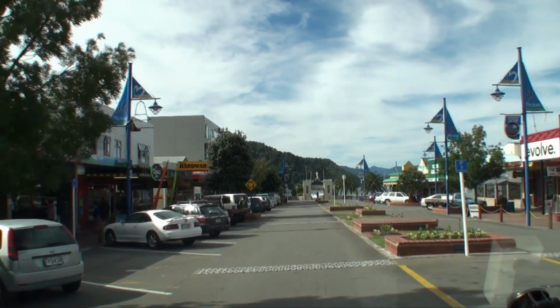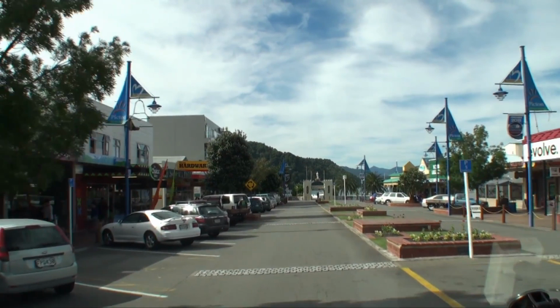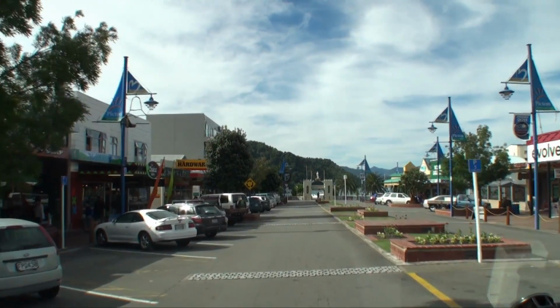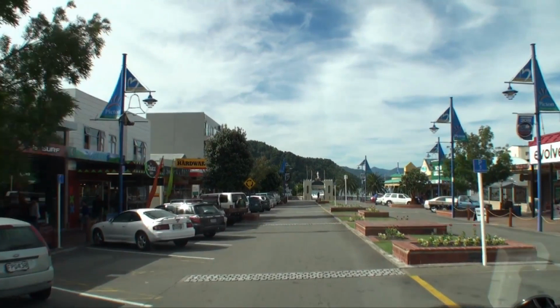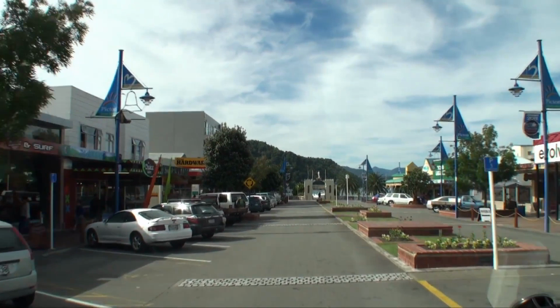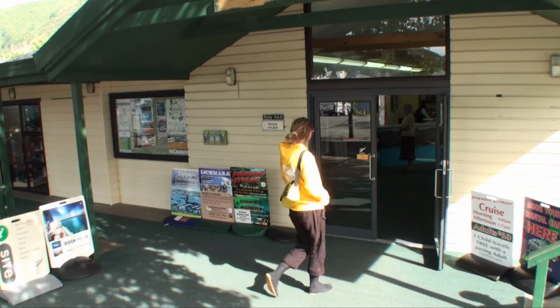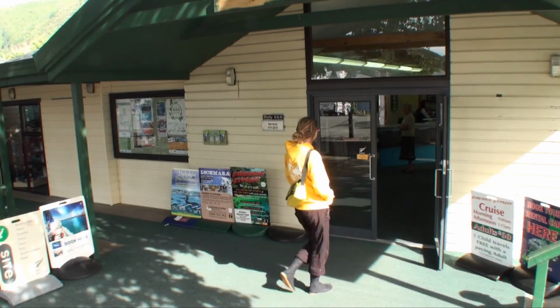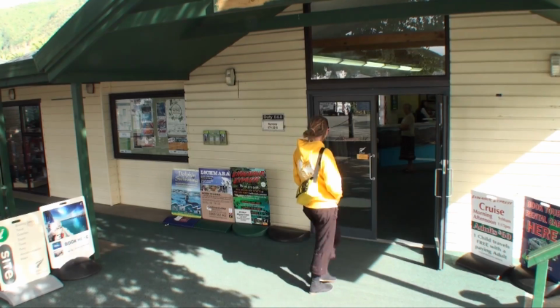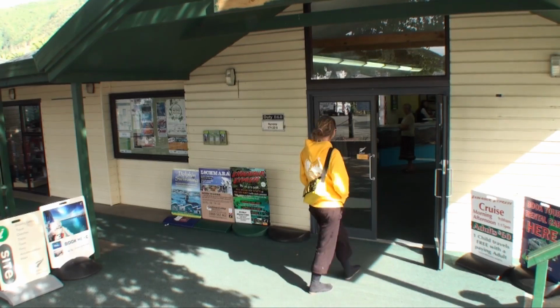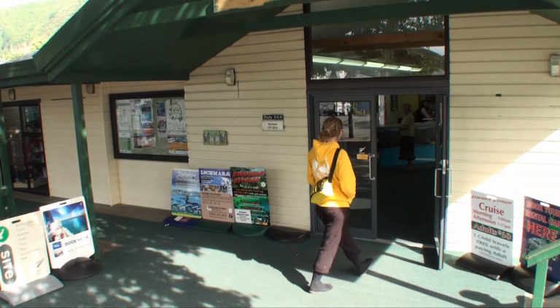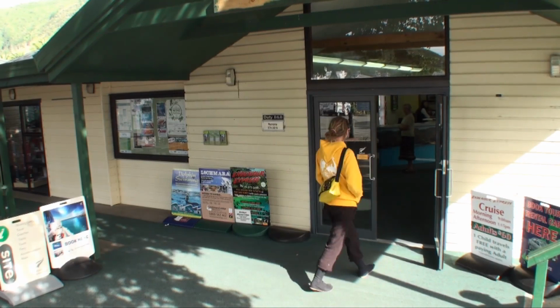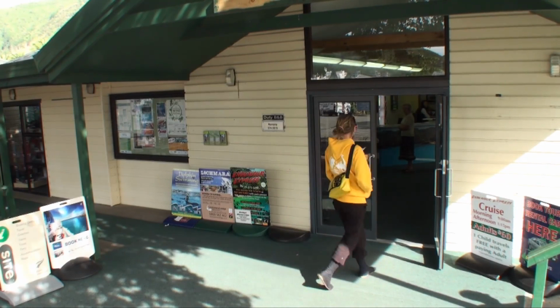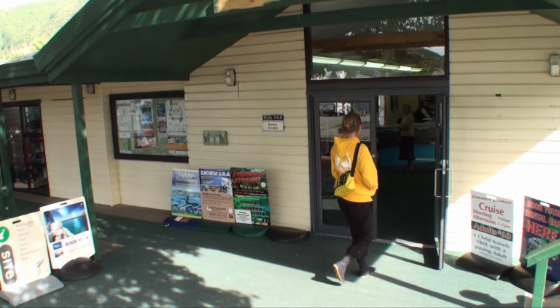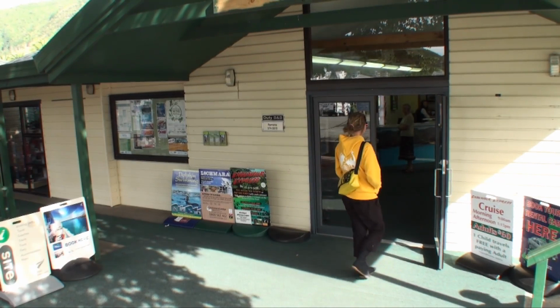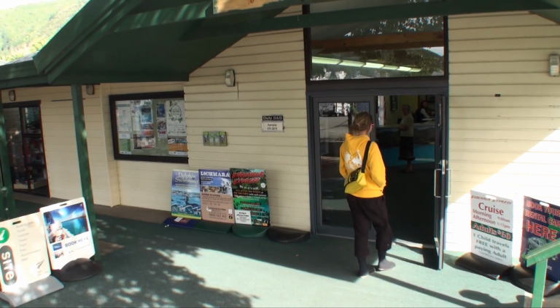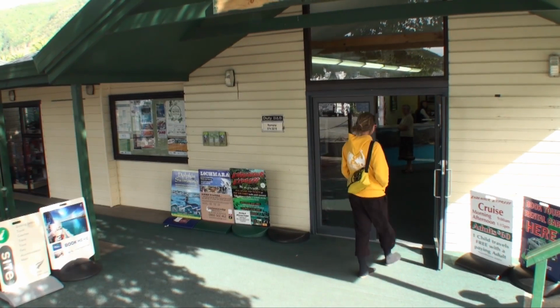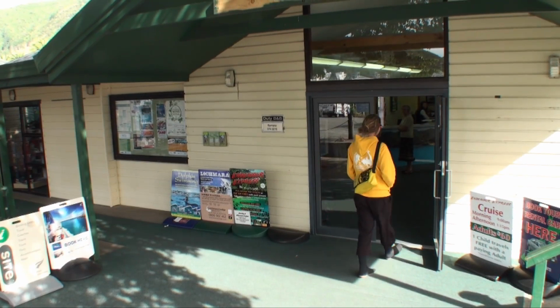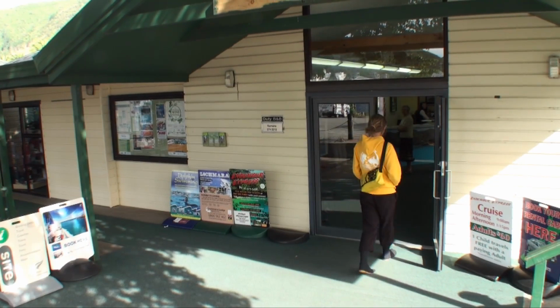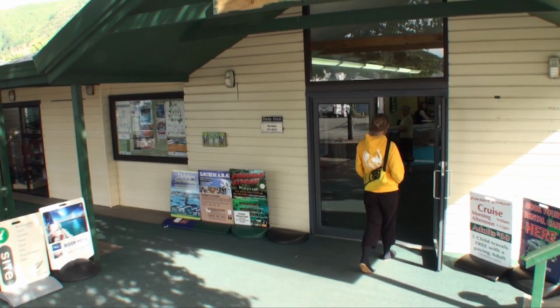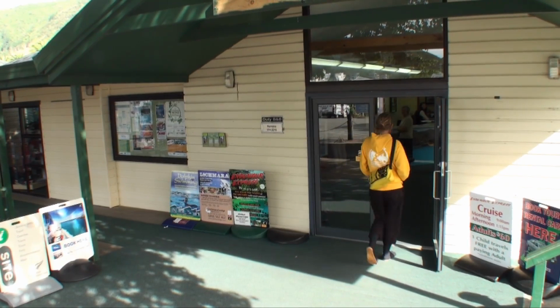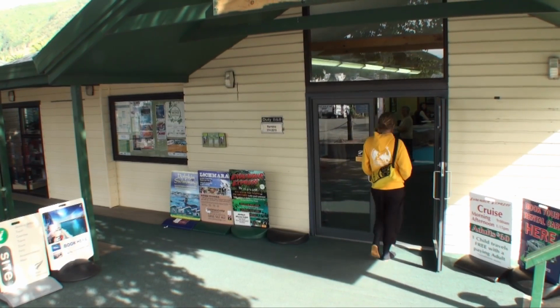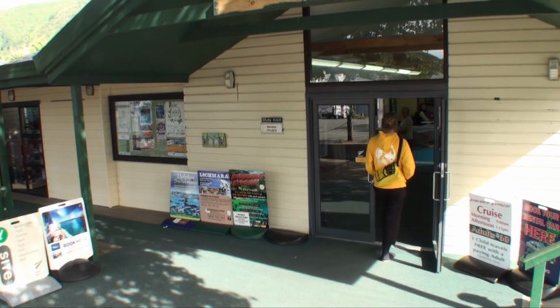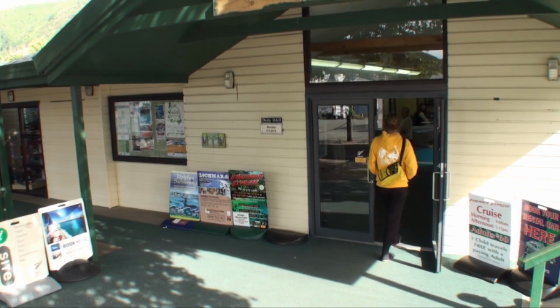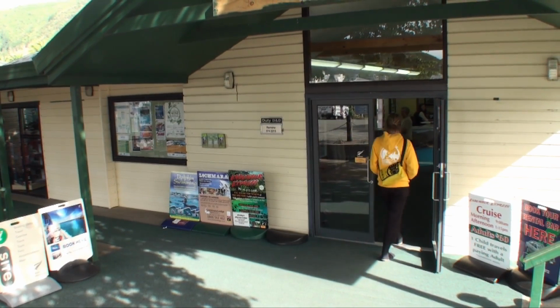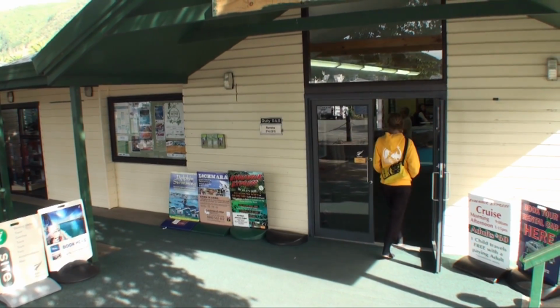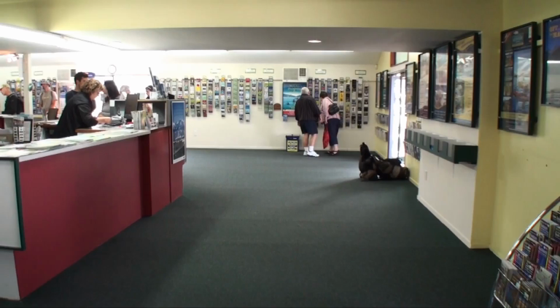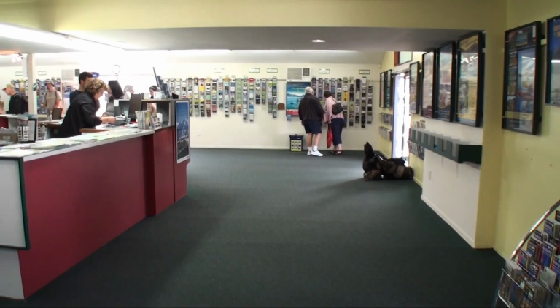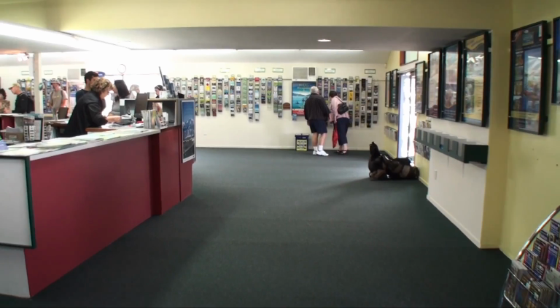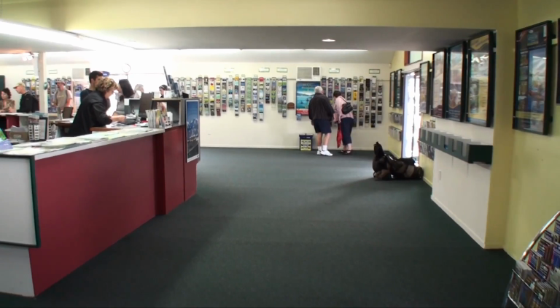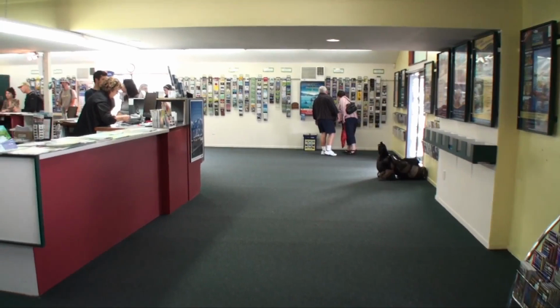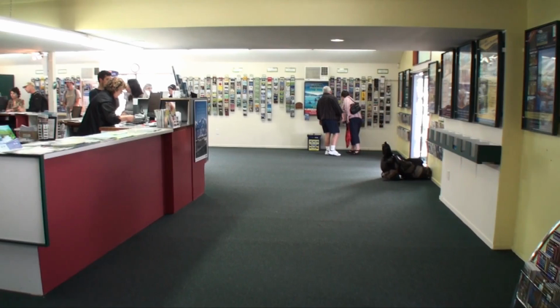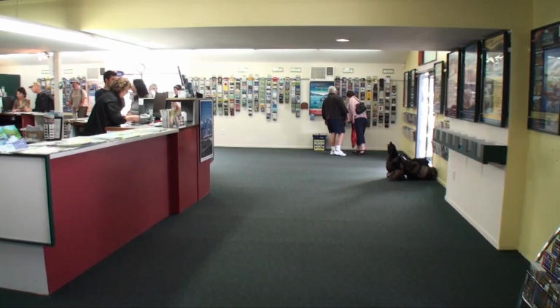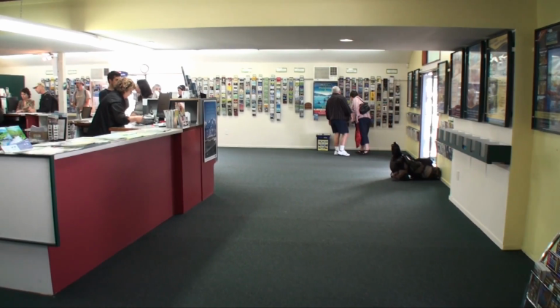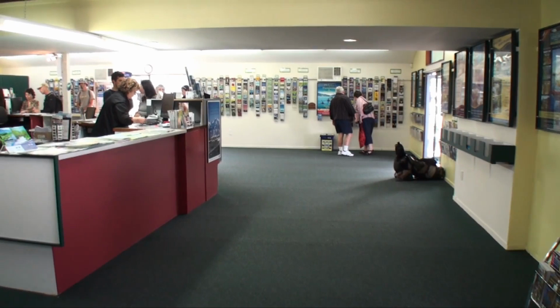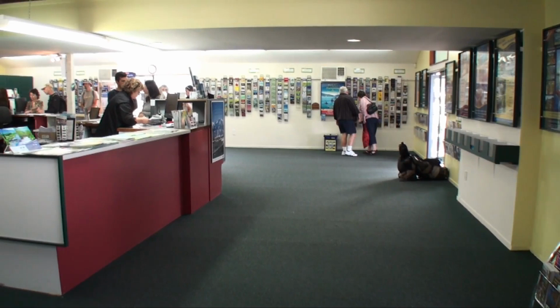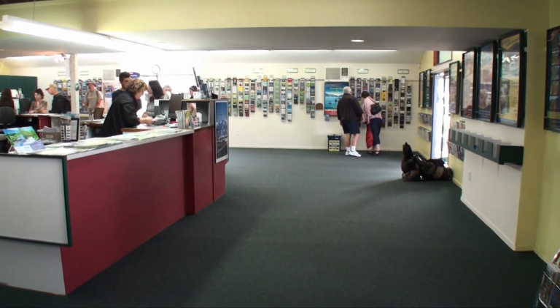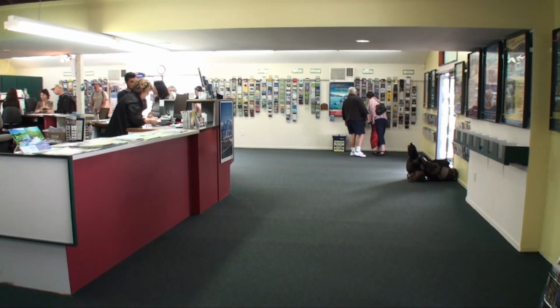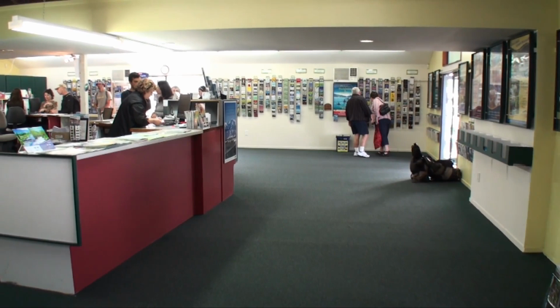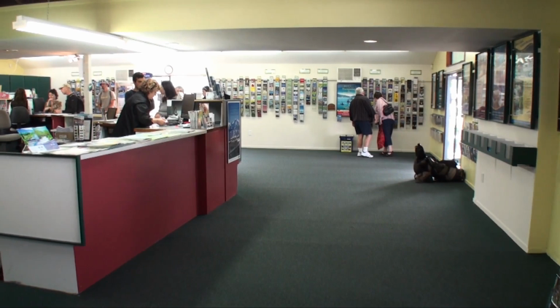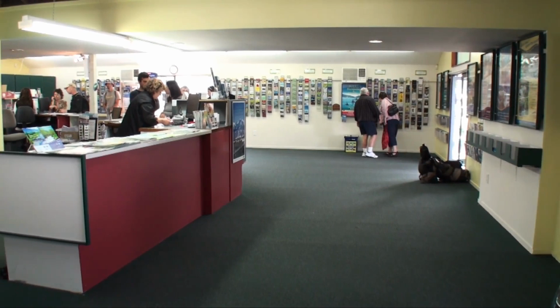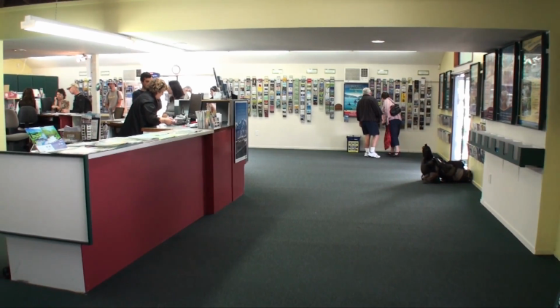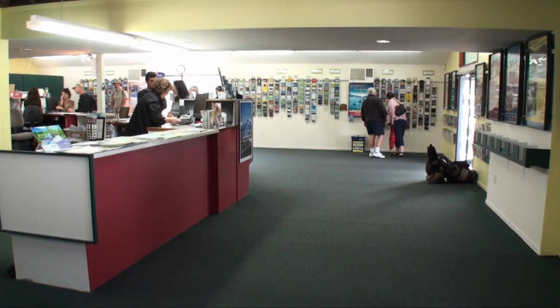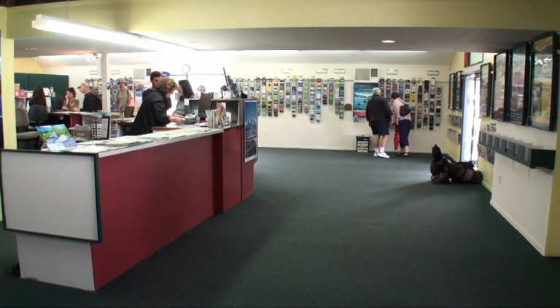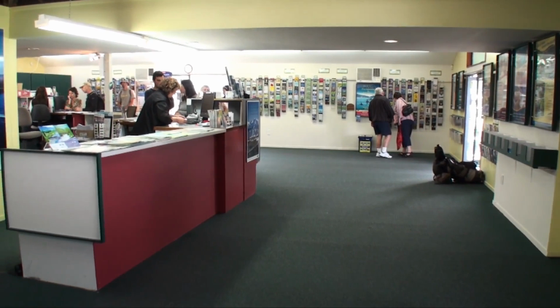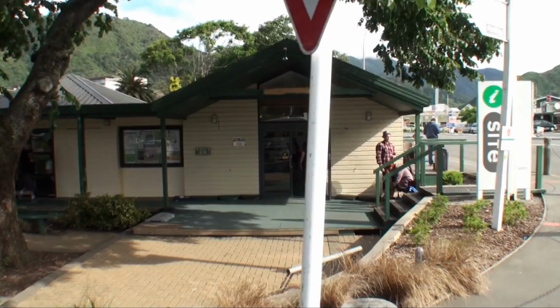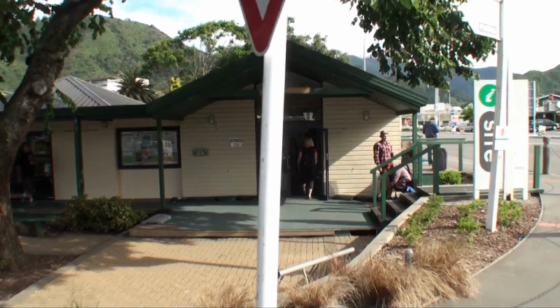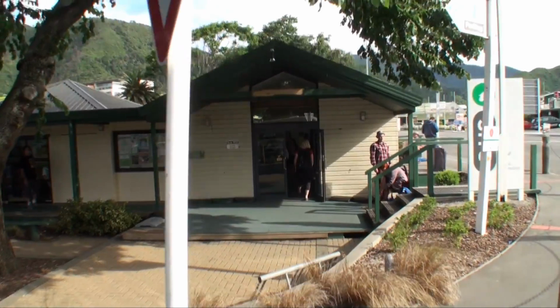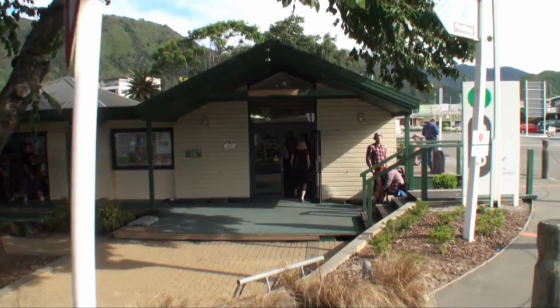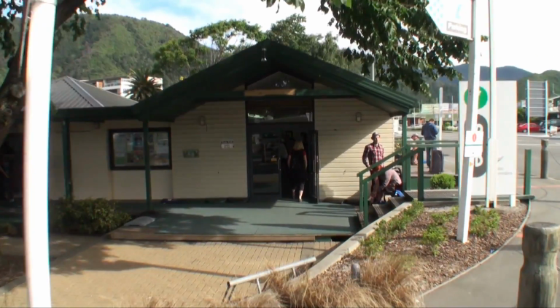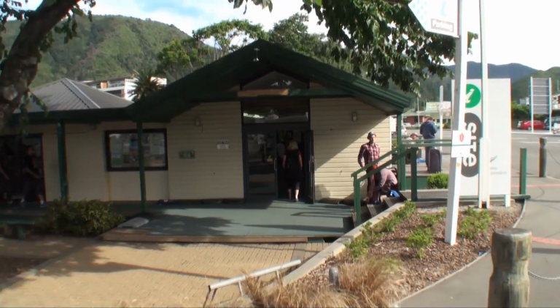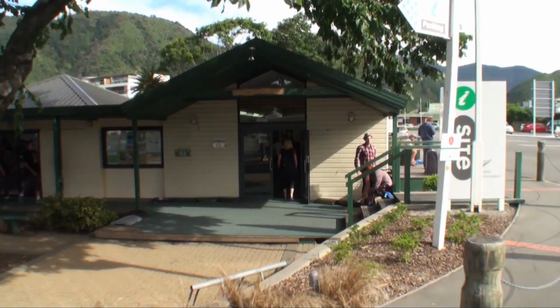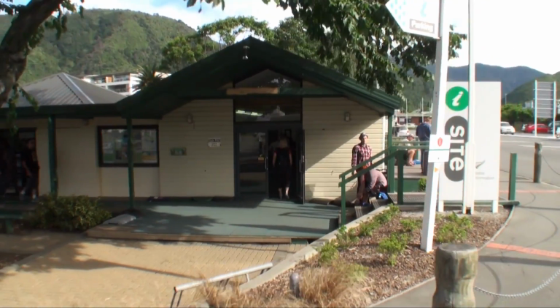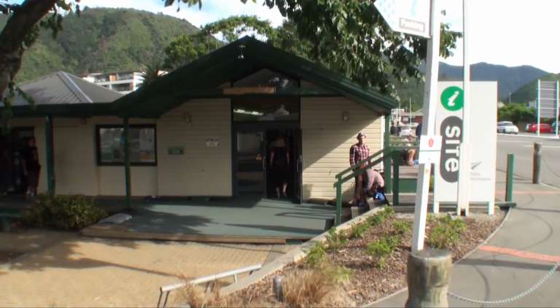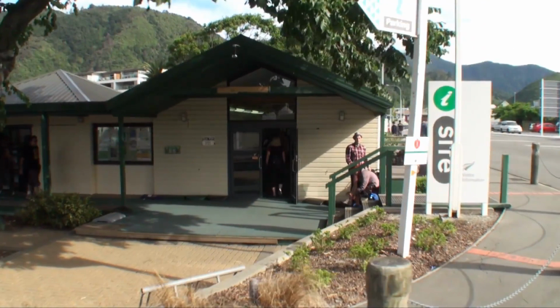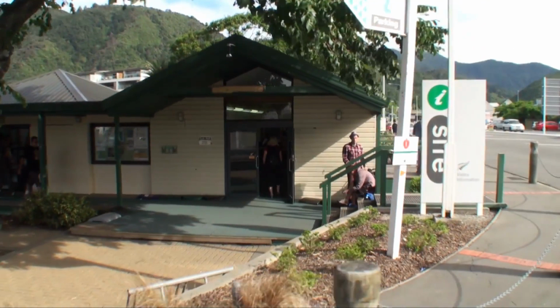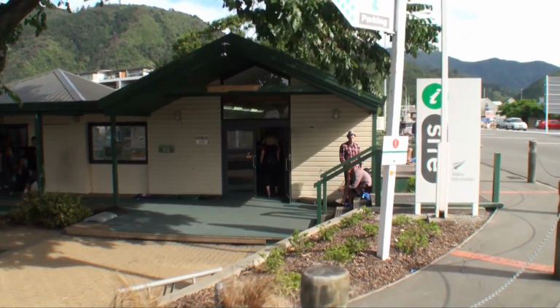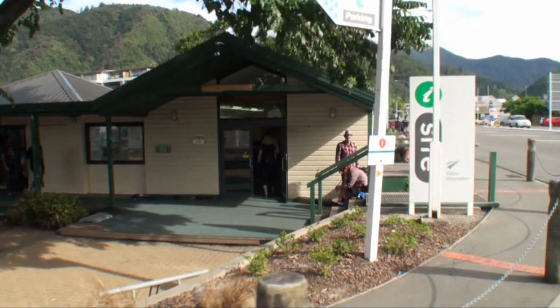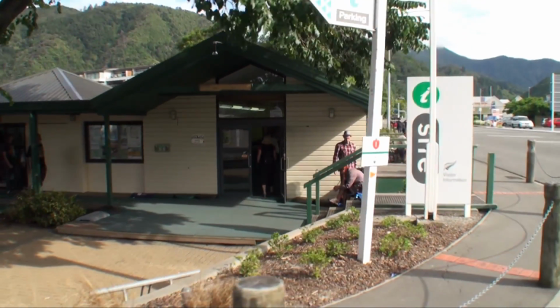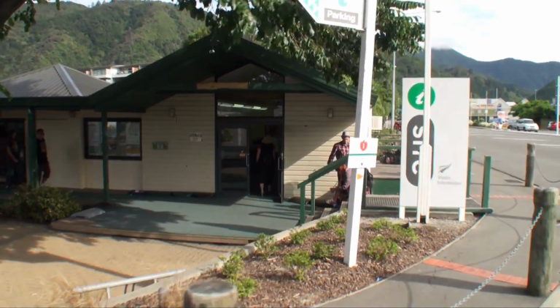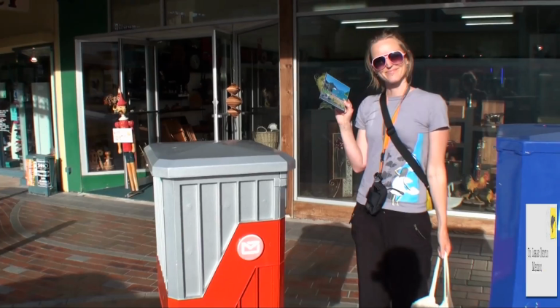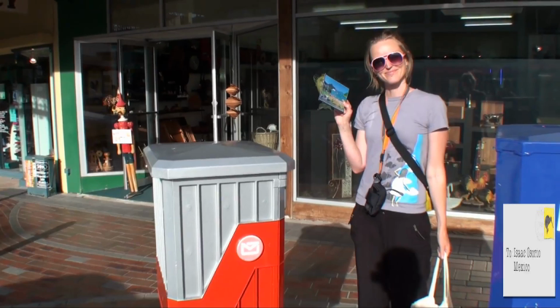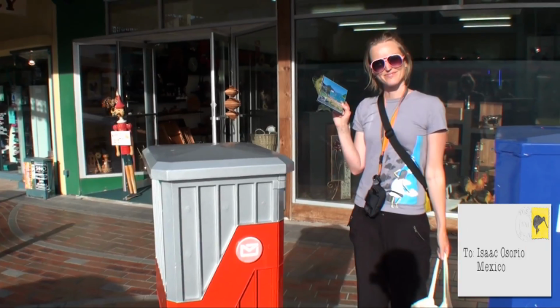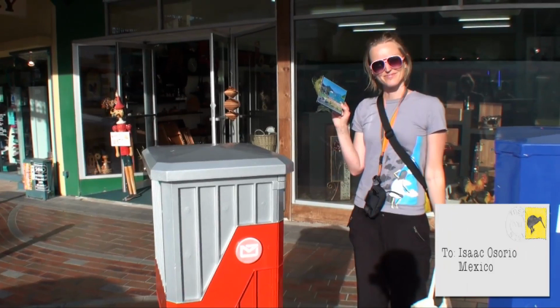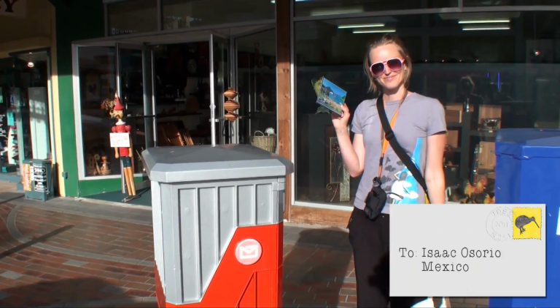We went to the information centre in Picton and bought another postcard and sent it to Mexico.